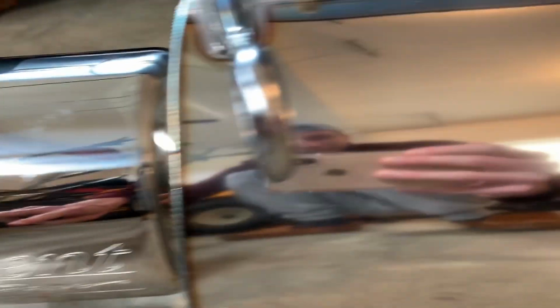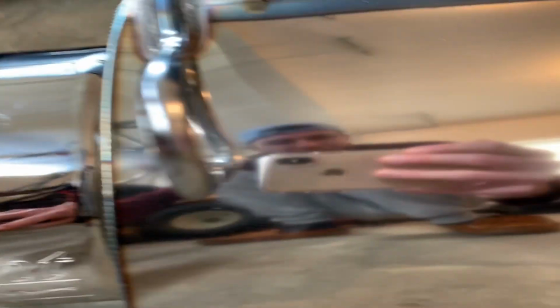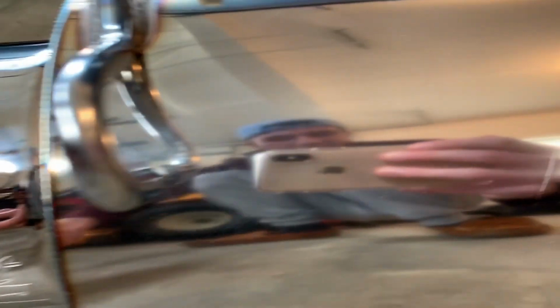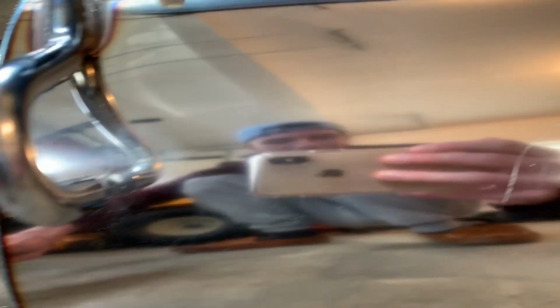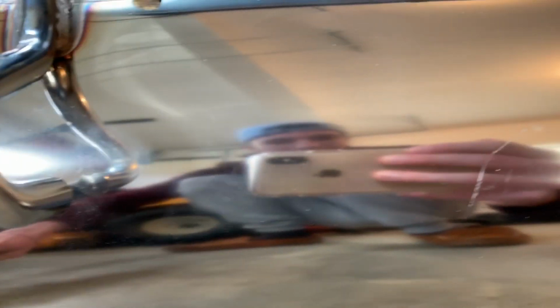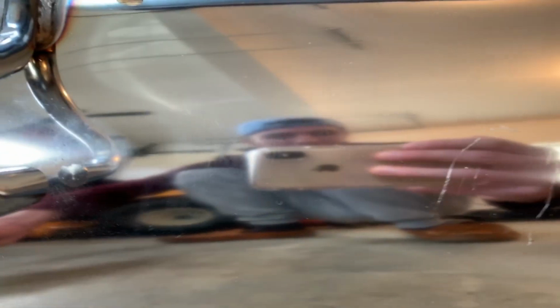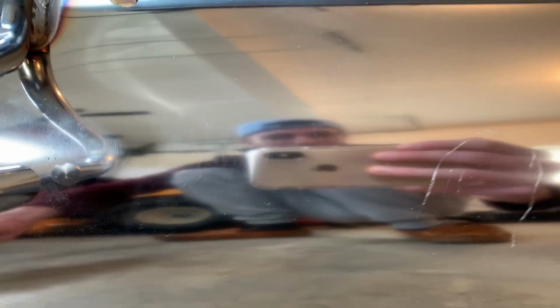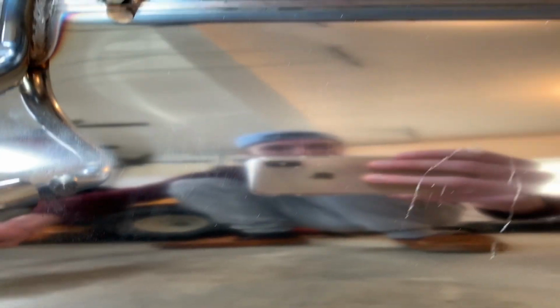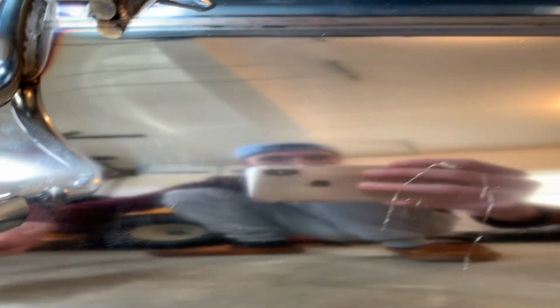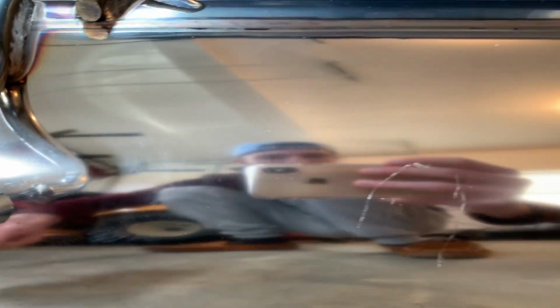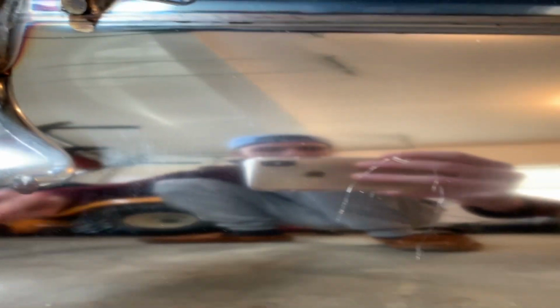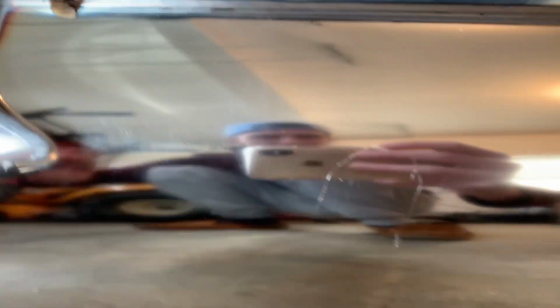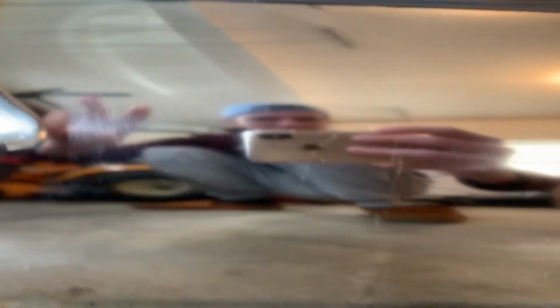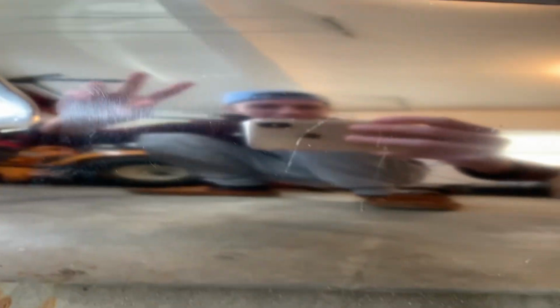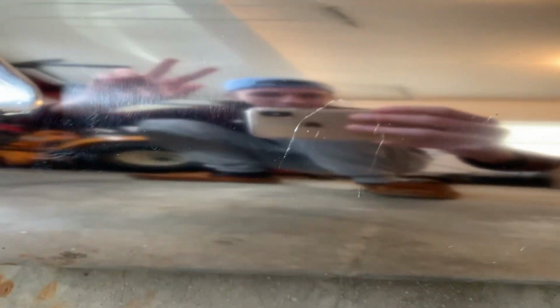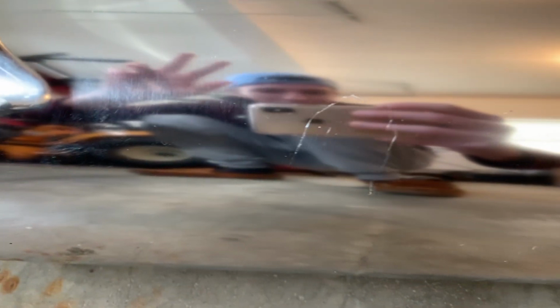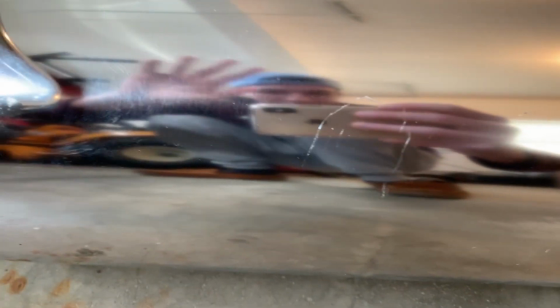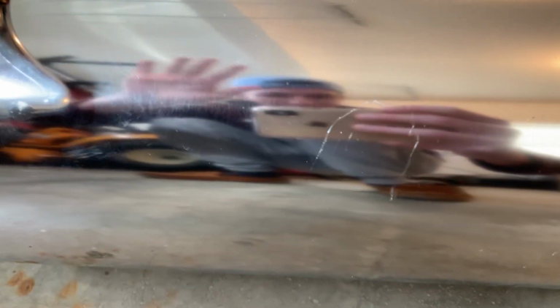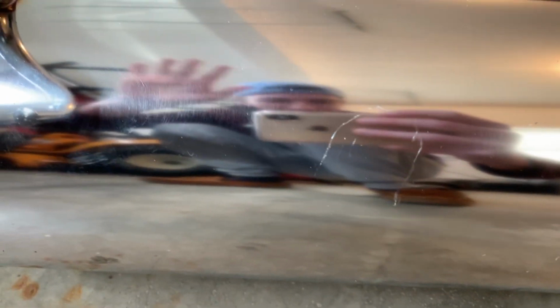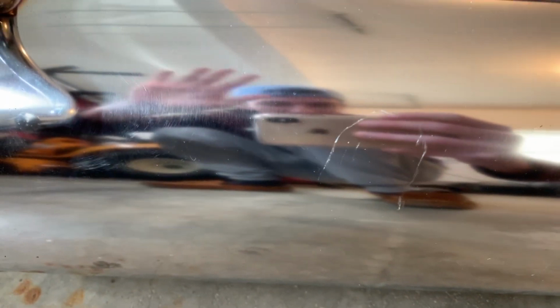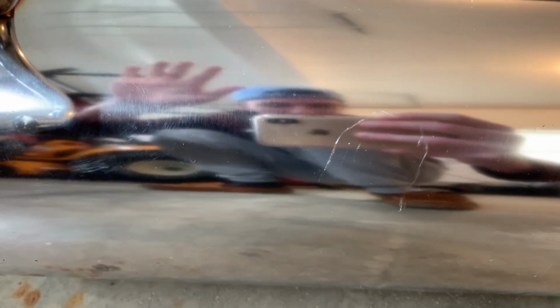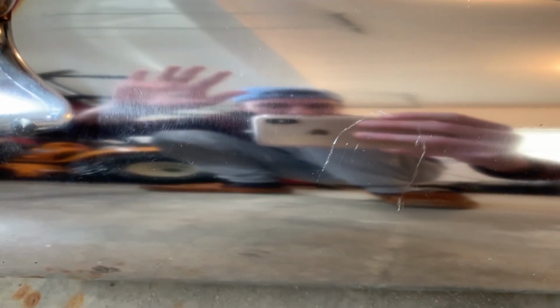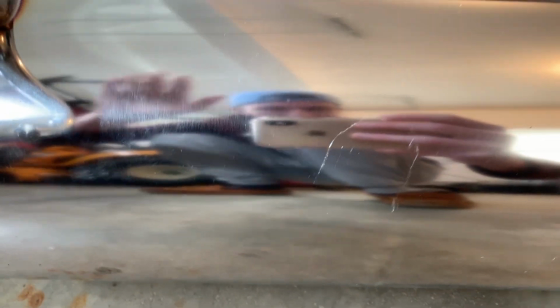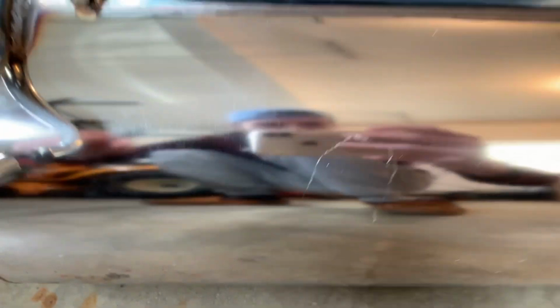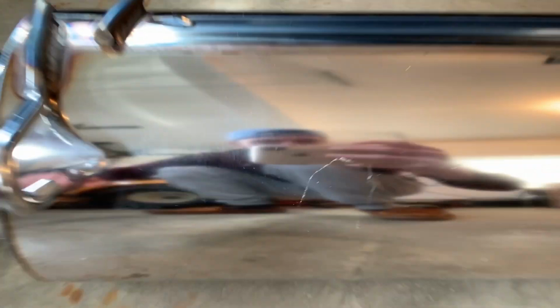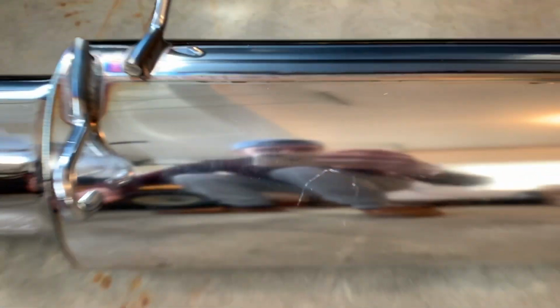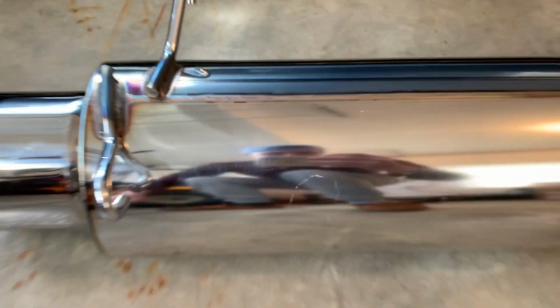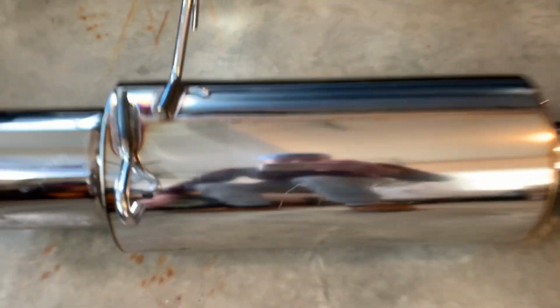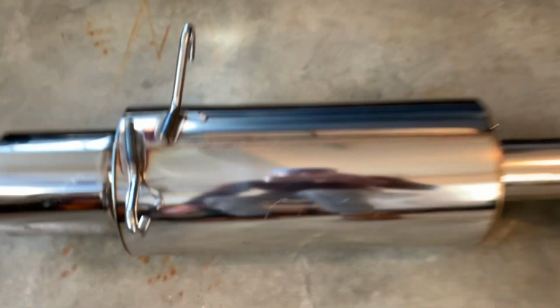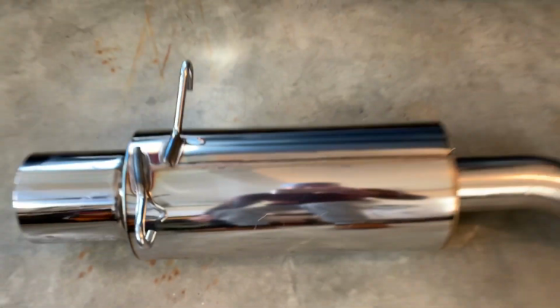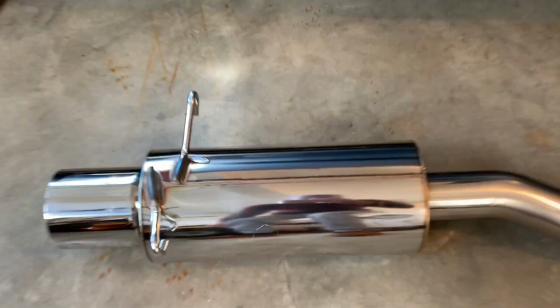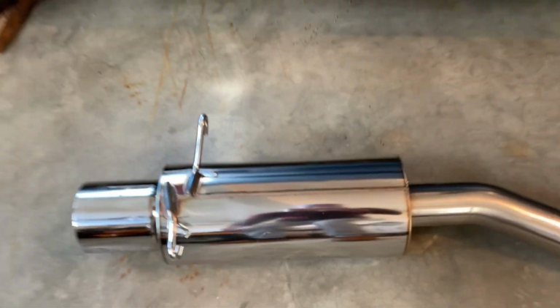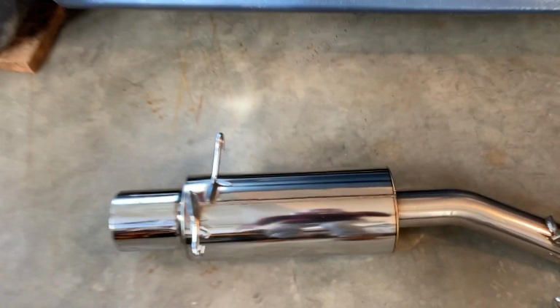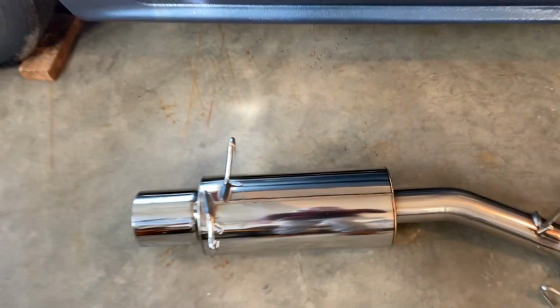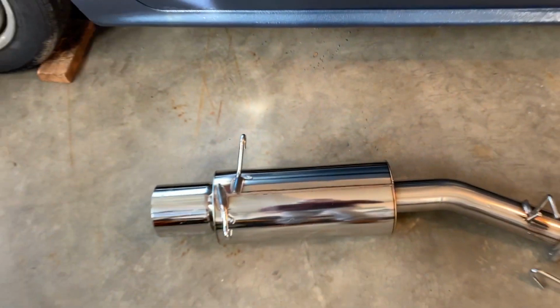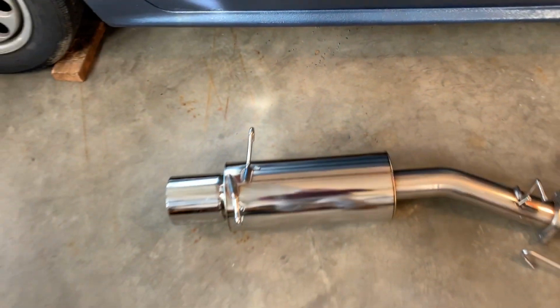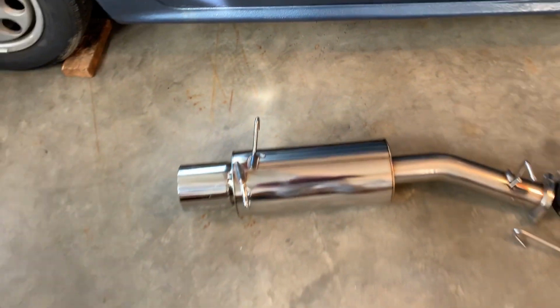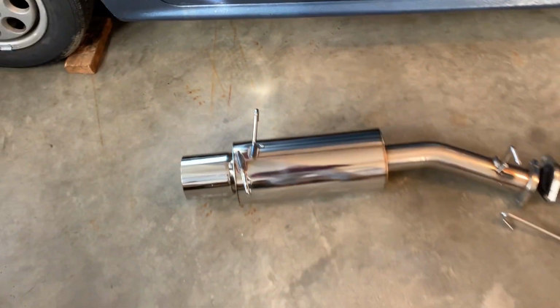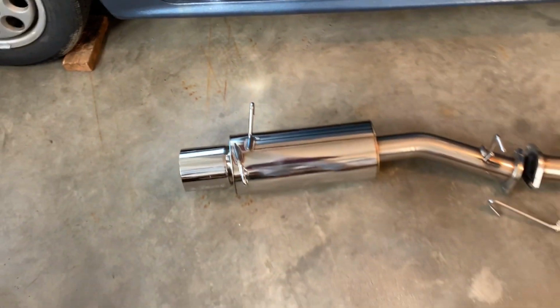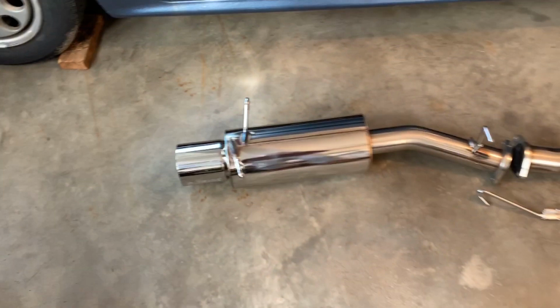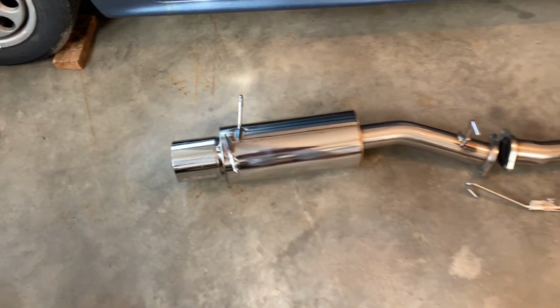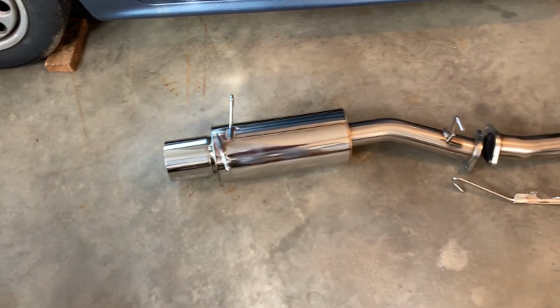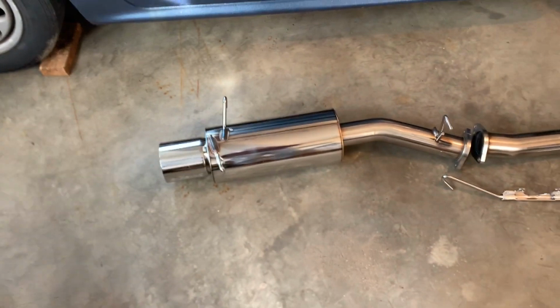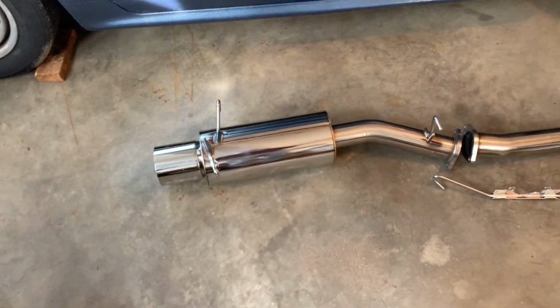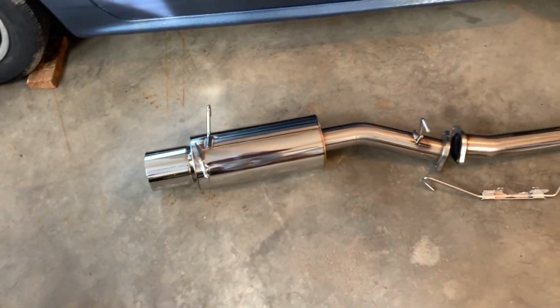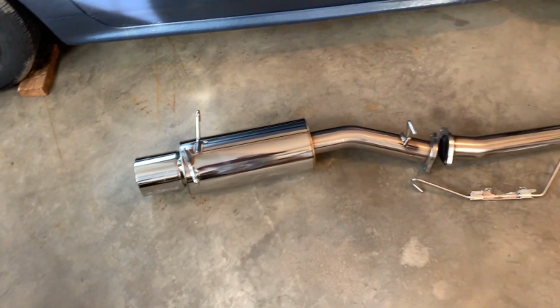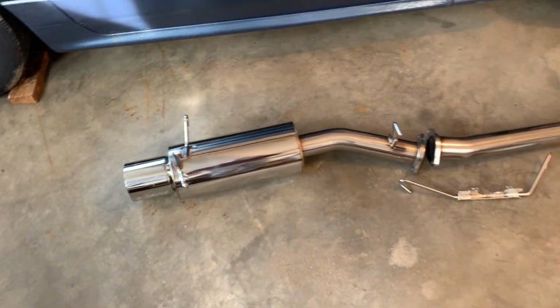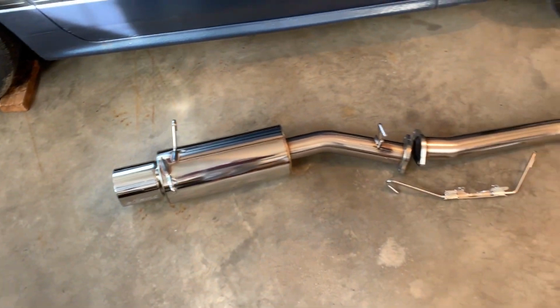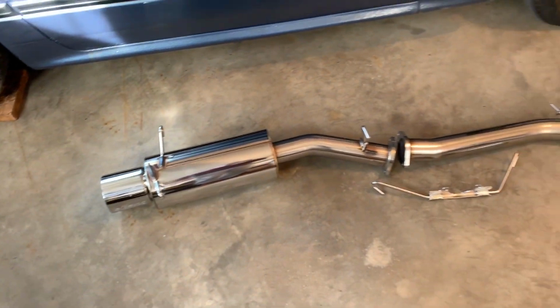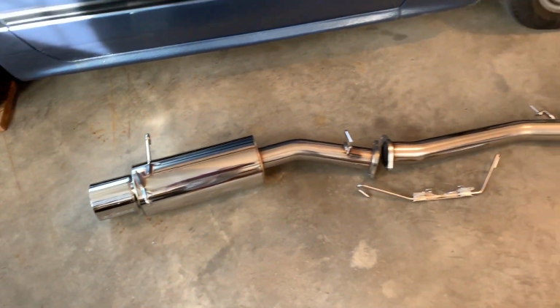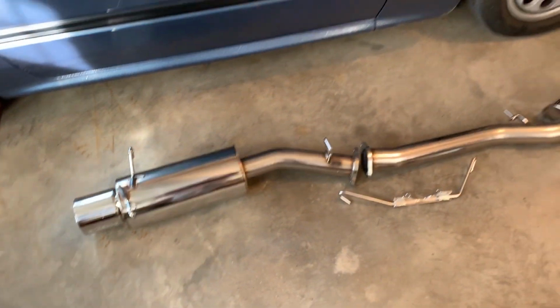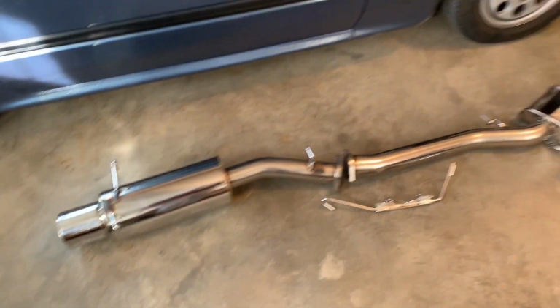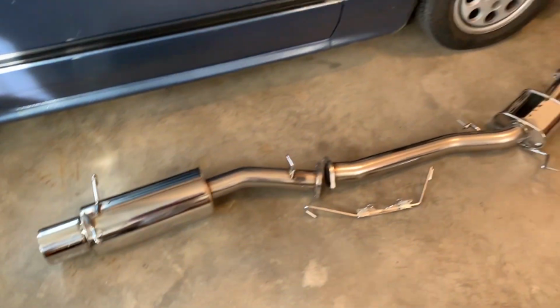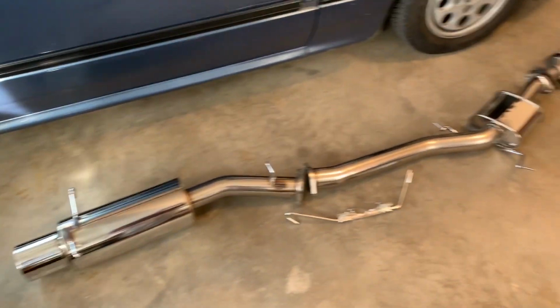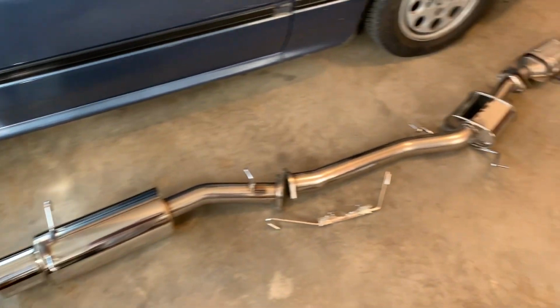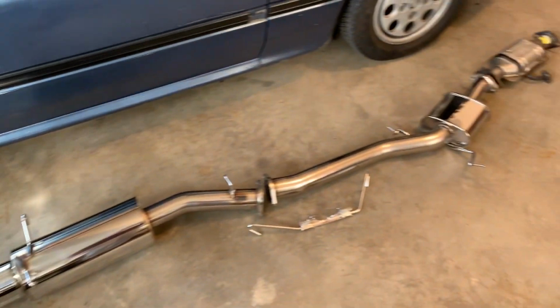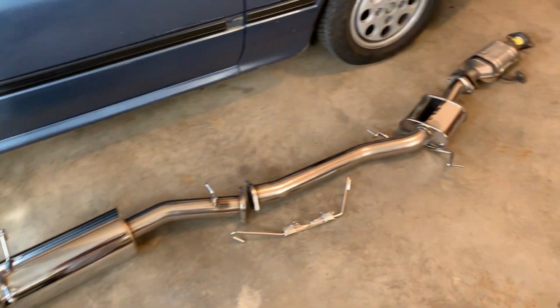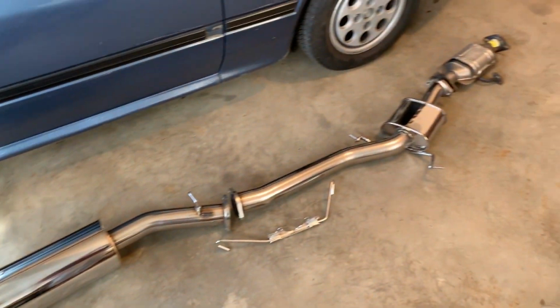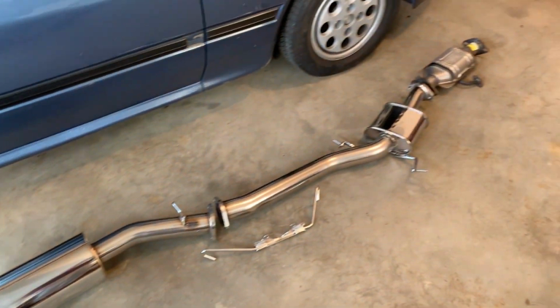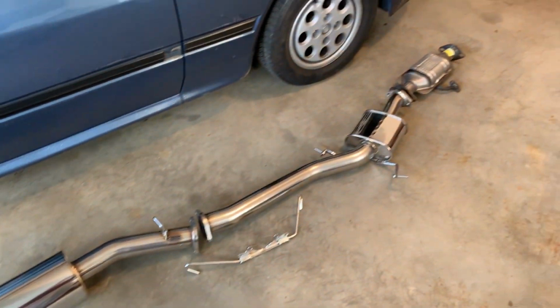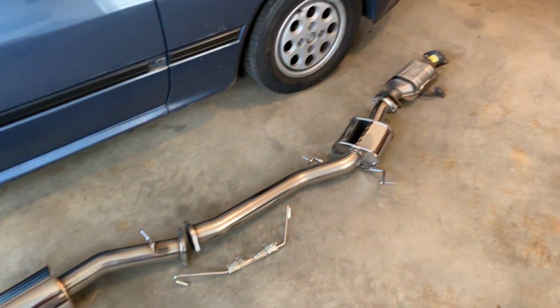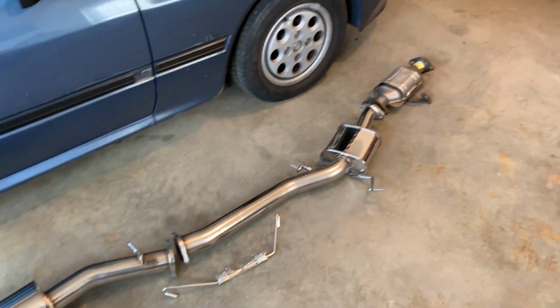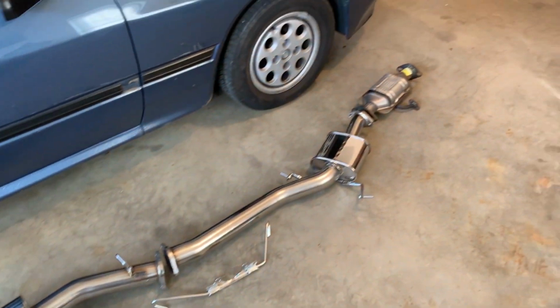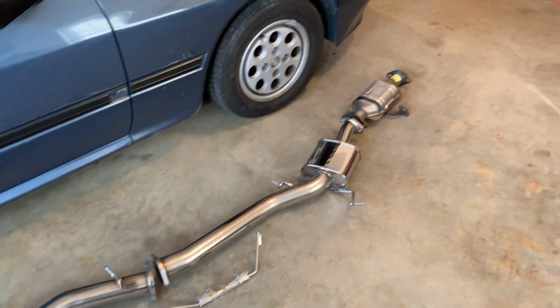I cannot wait to hear what this thing sounds like.